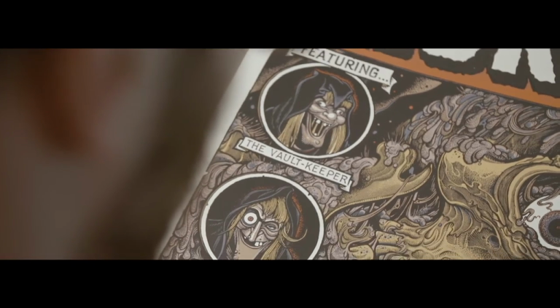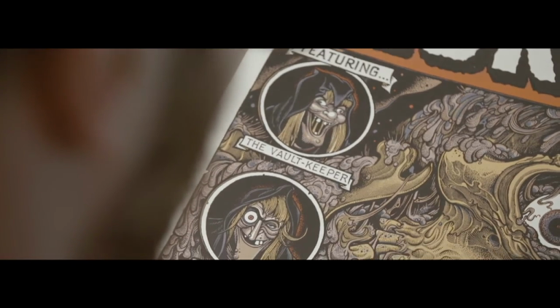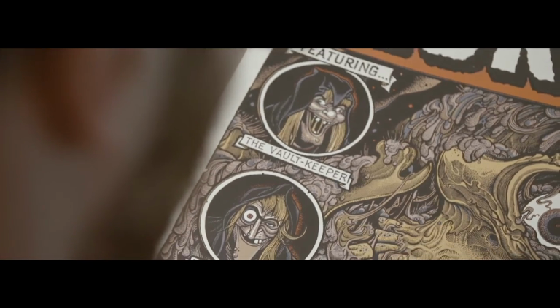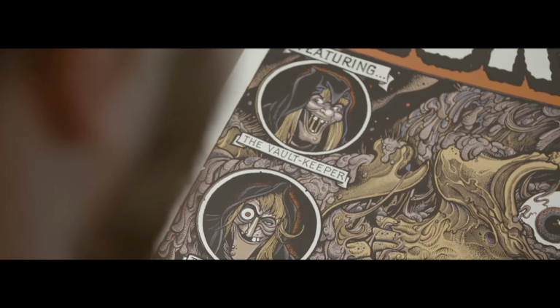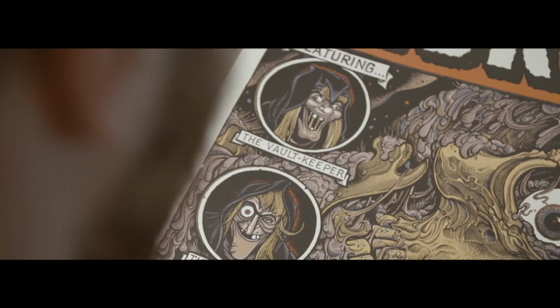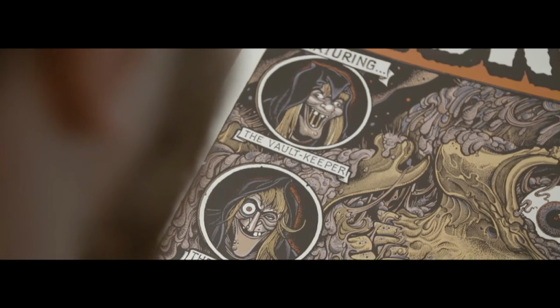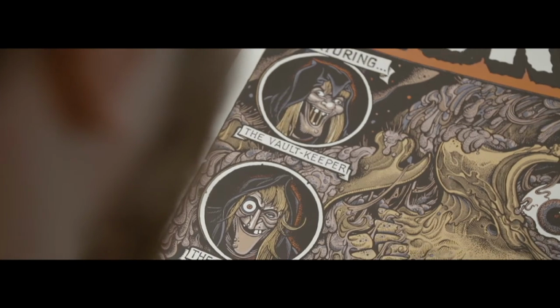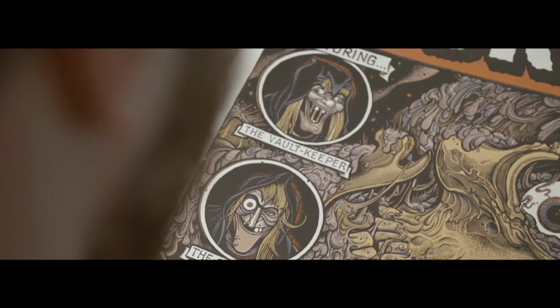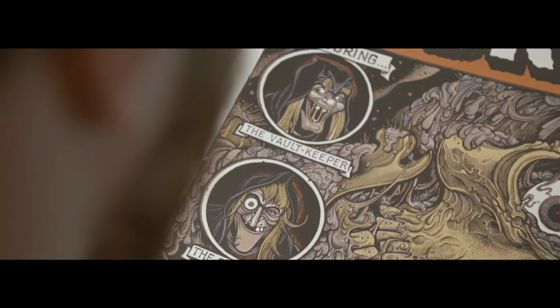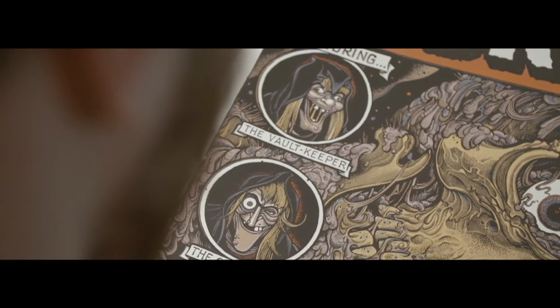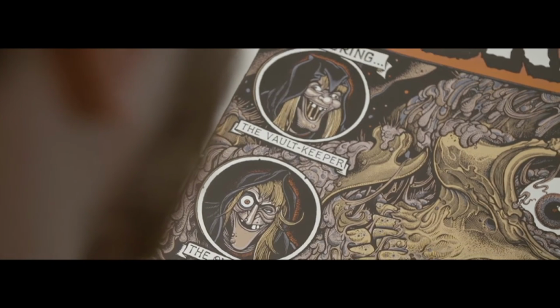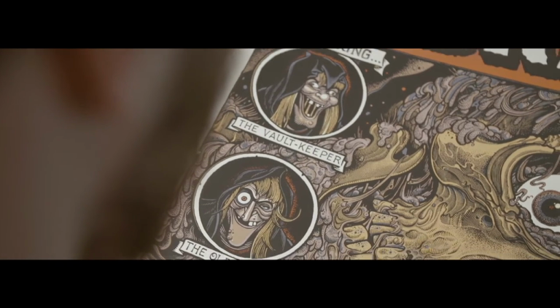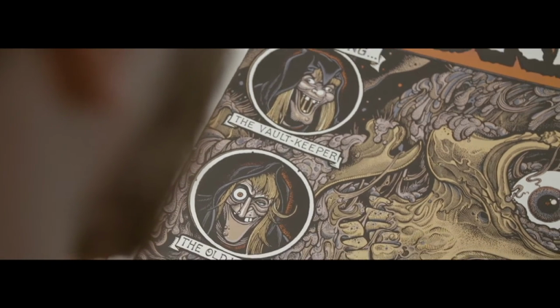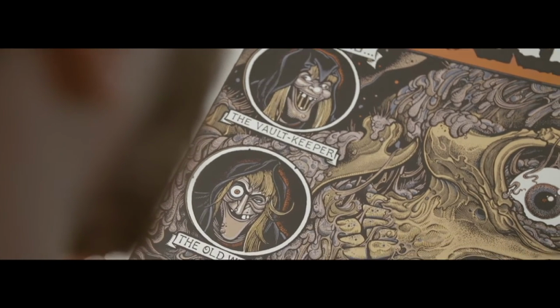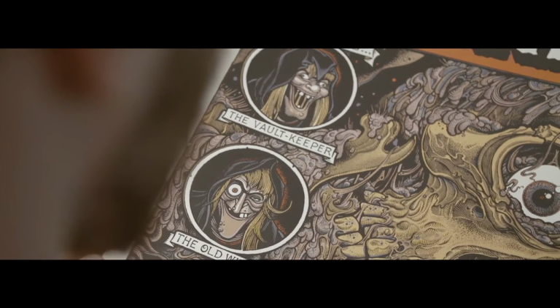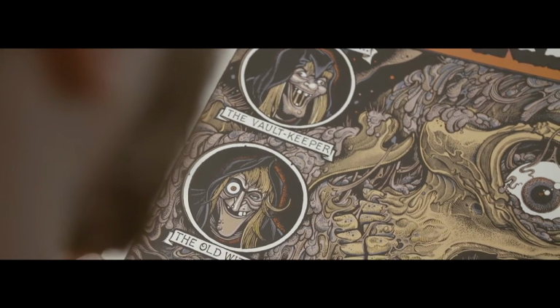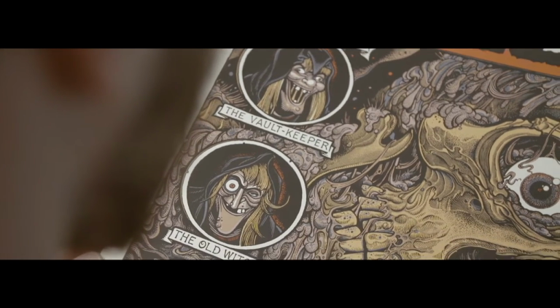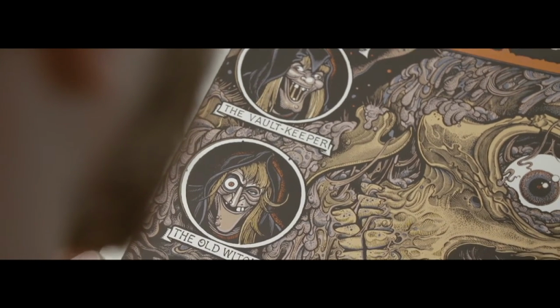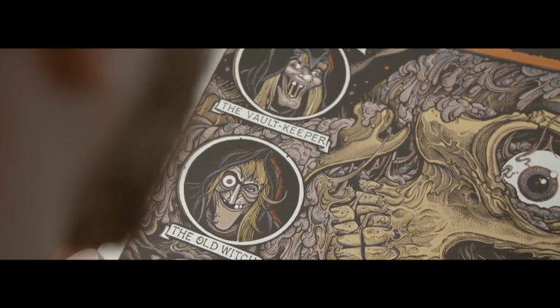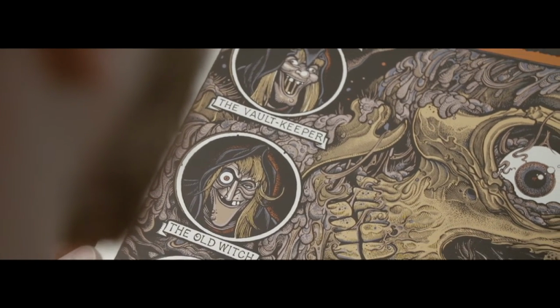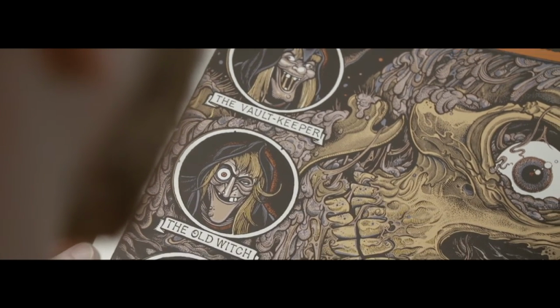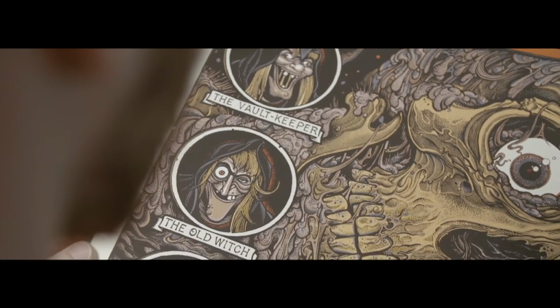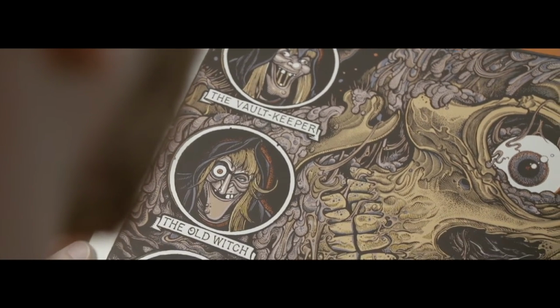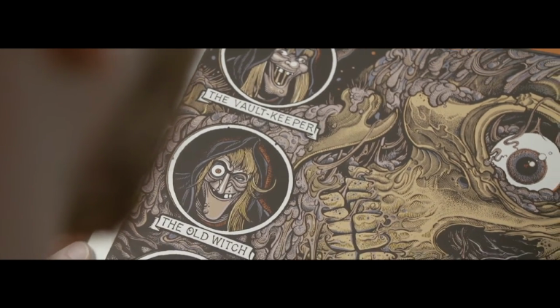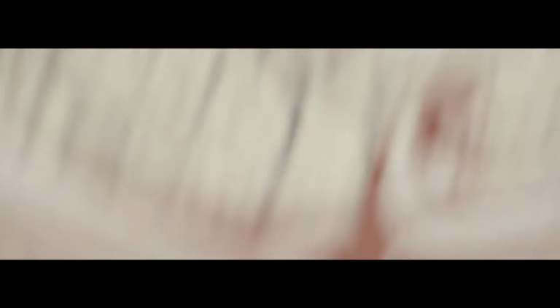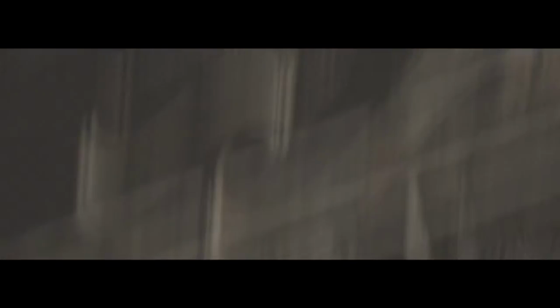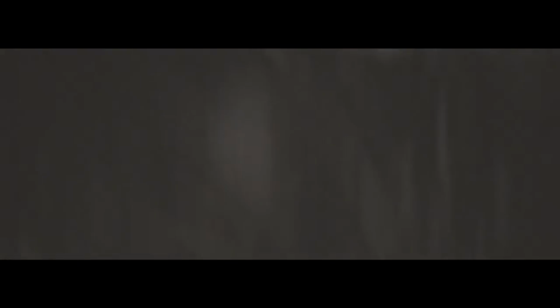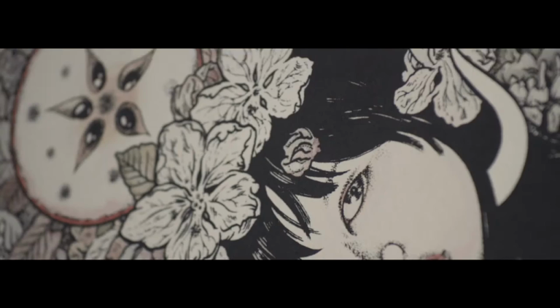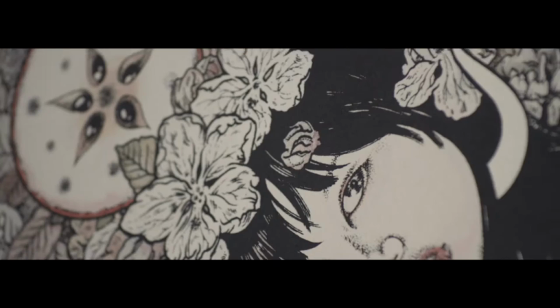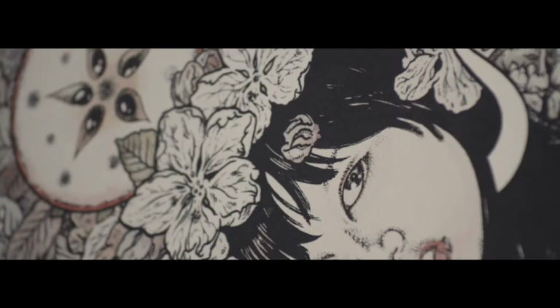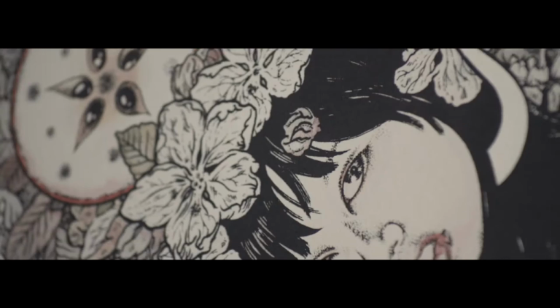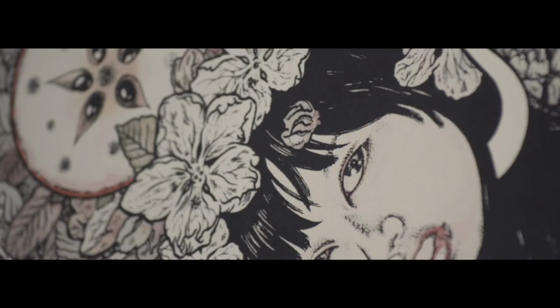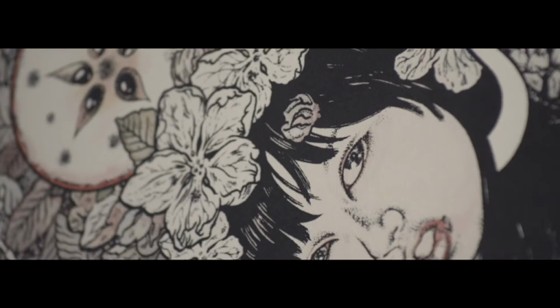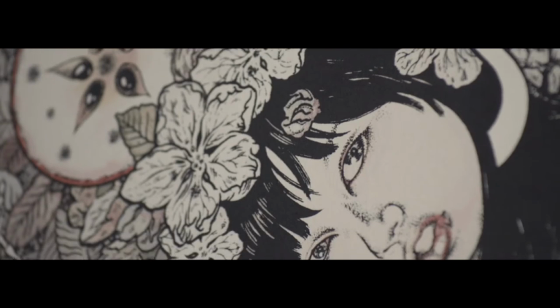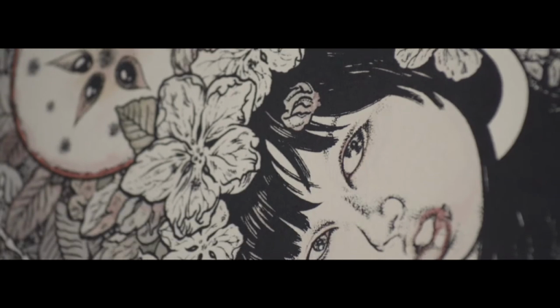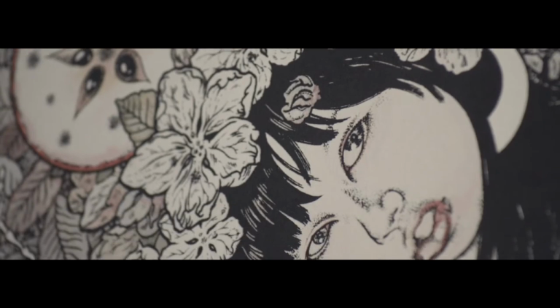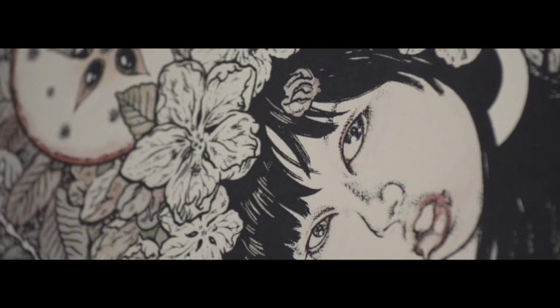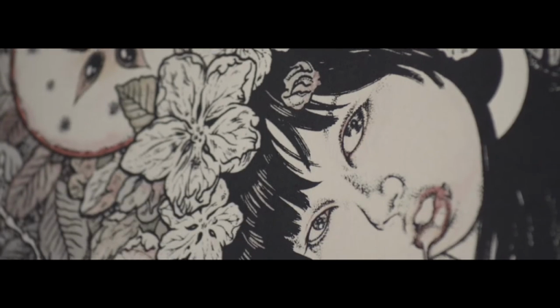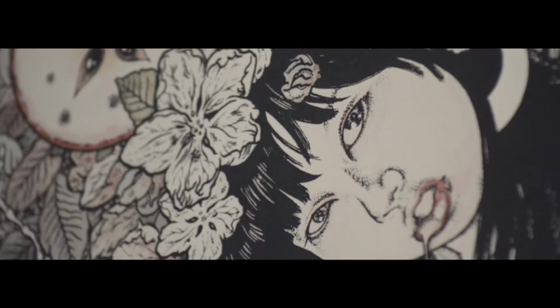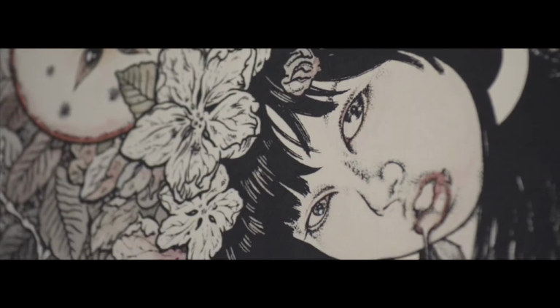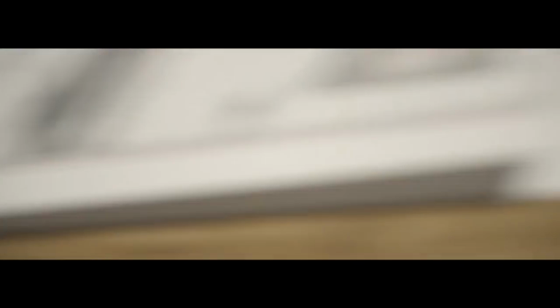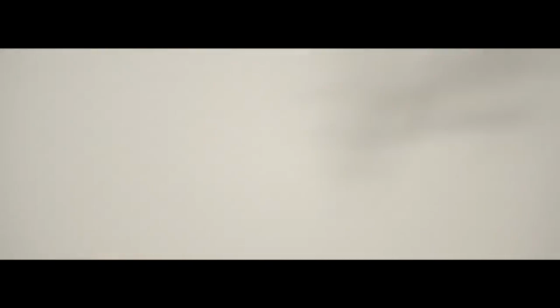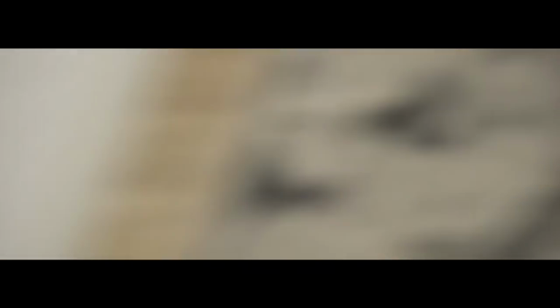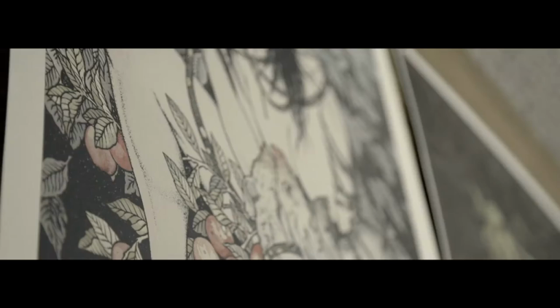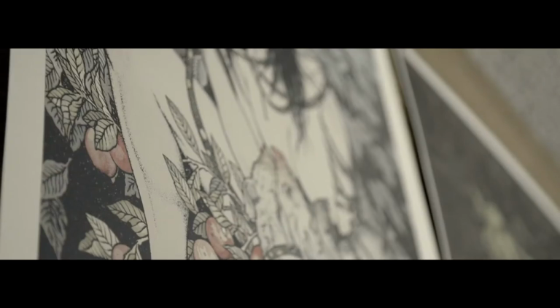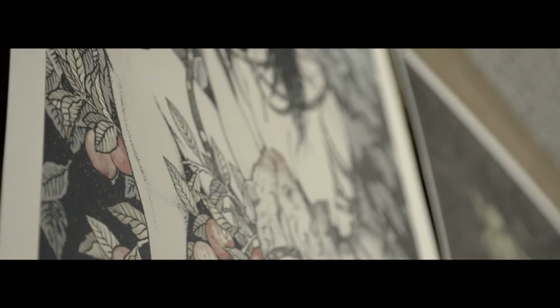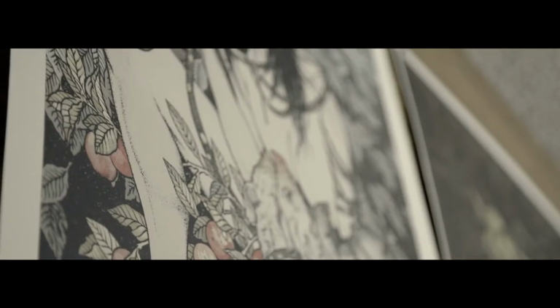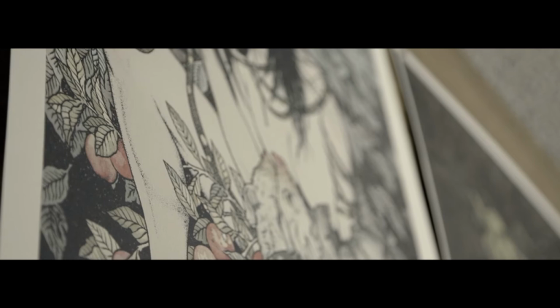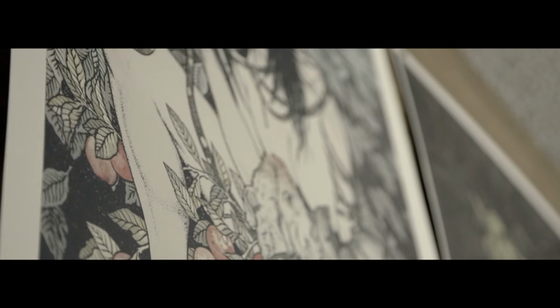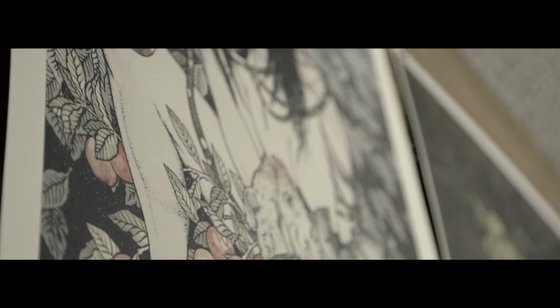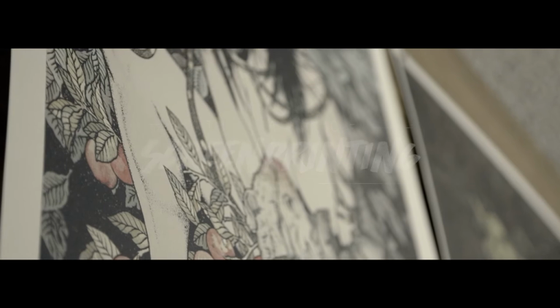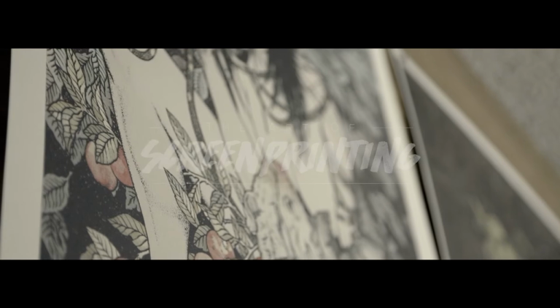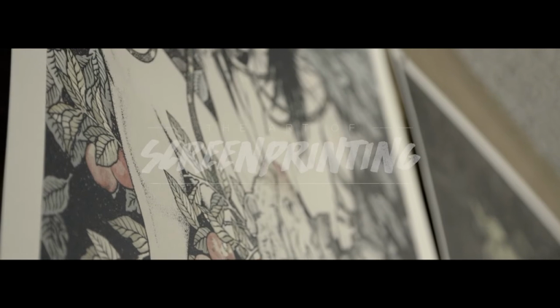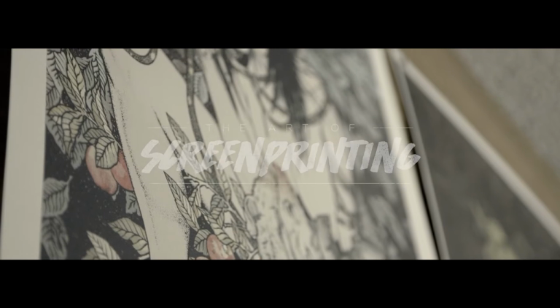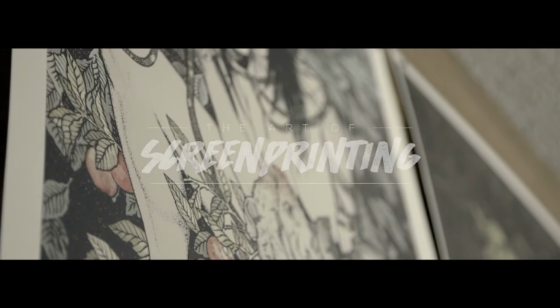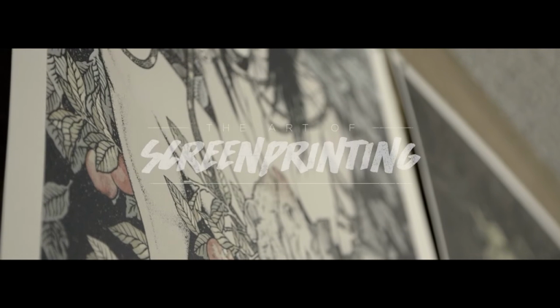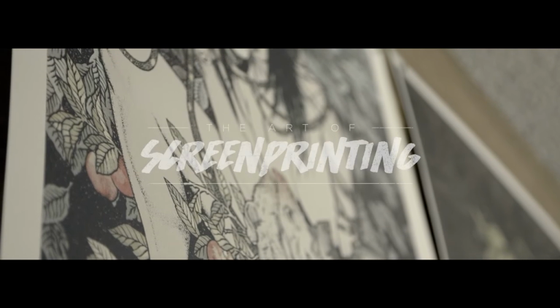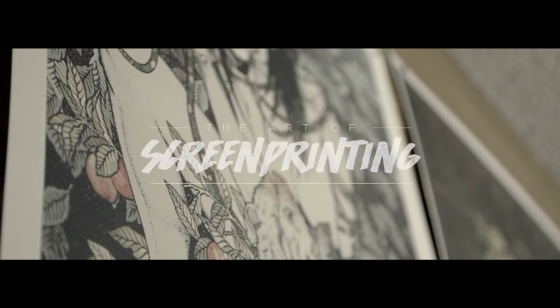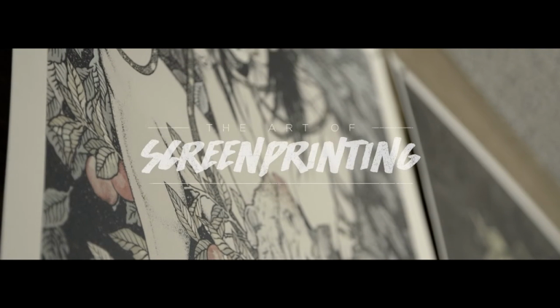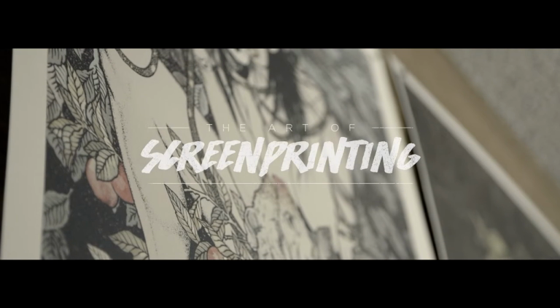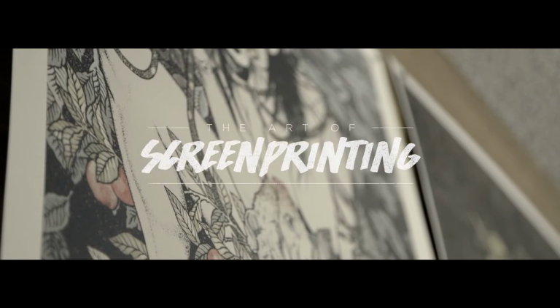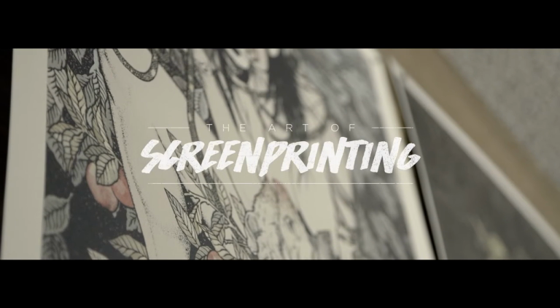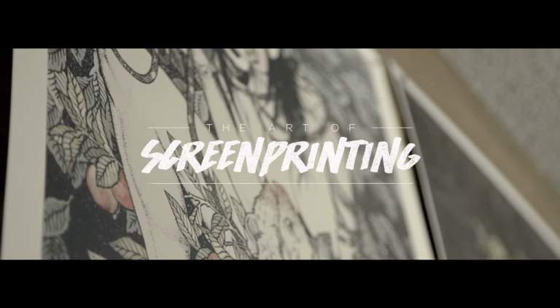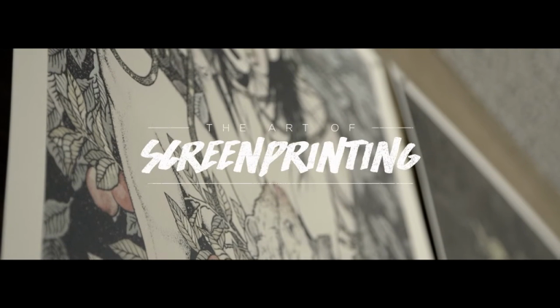After a few years I became interested in how they were actually made. That's when I decided I wanted to learn the art of screen printing.